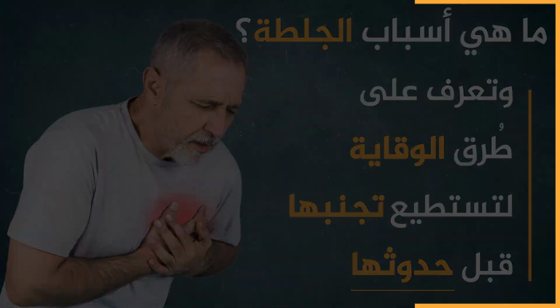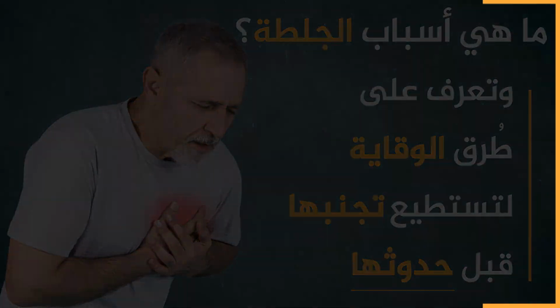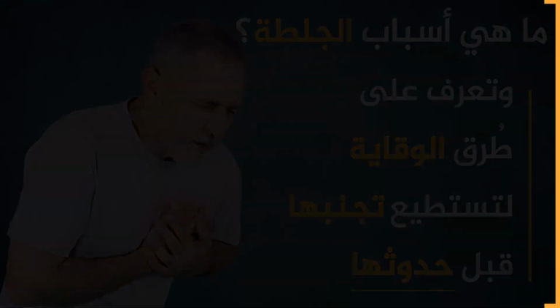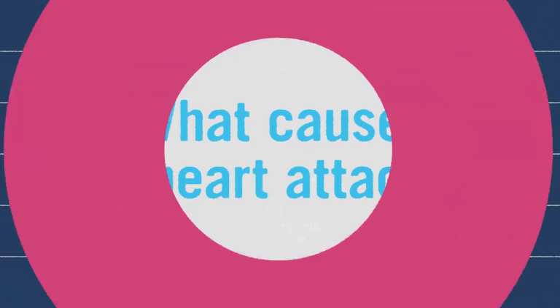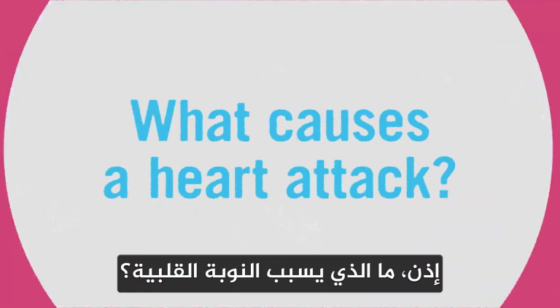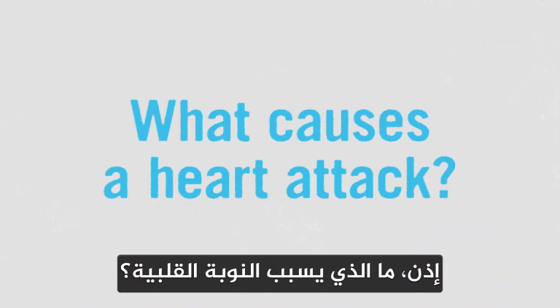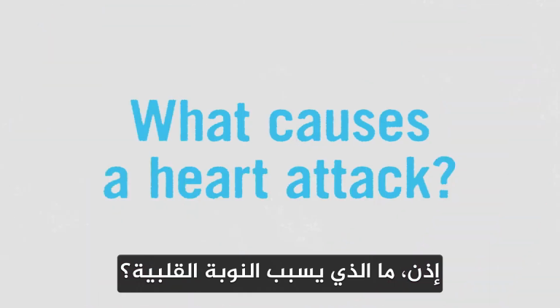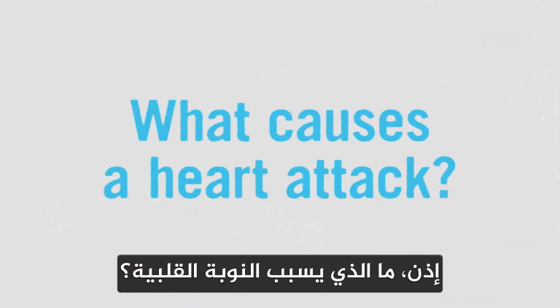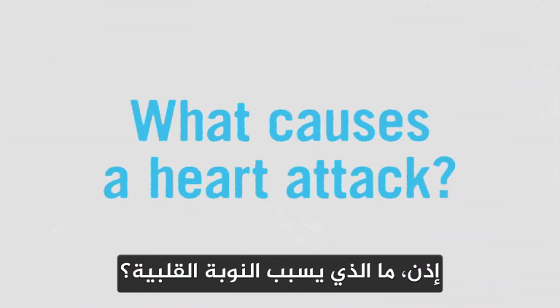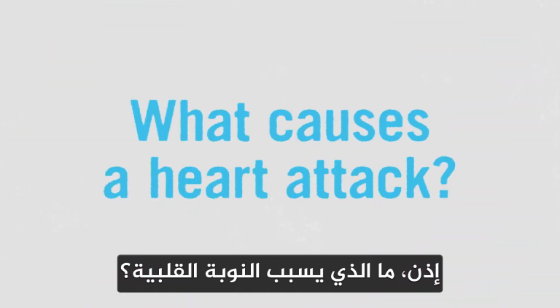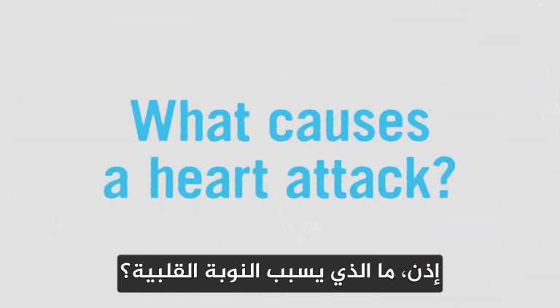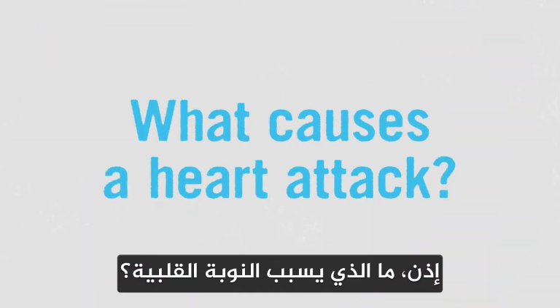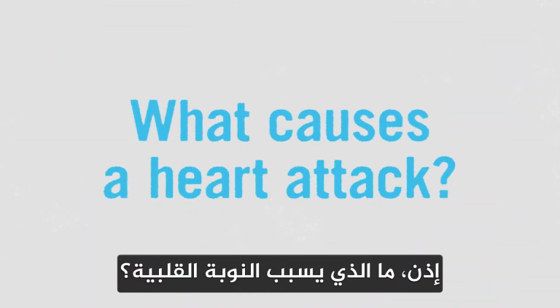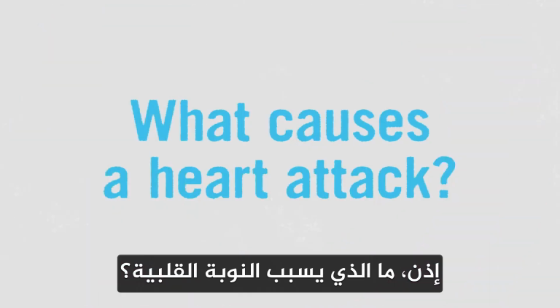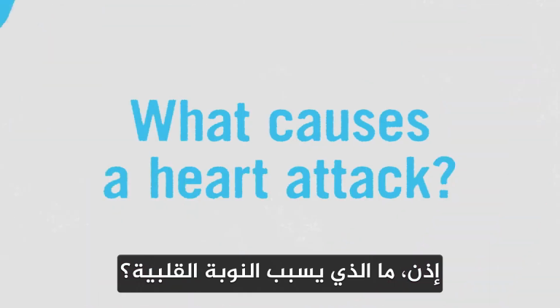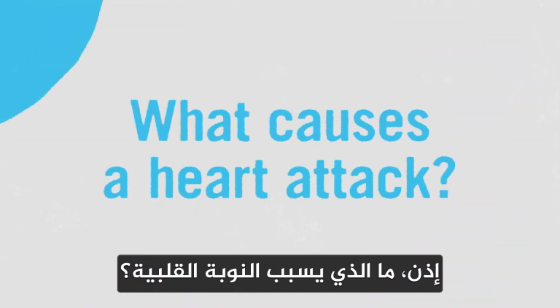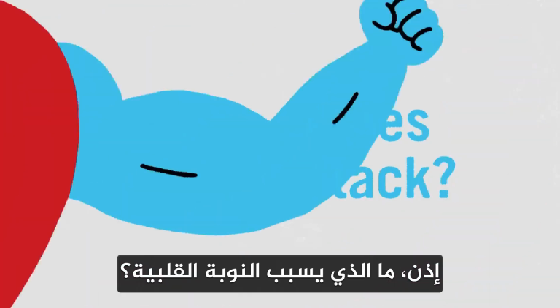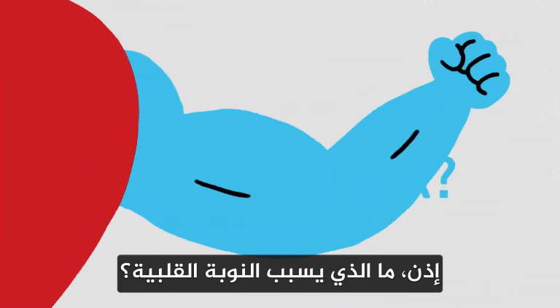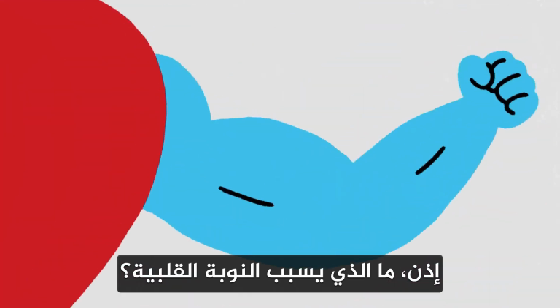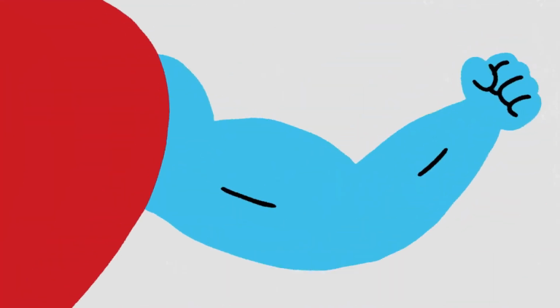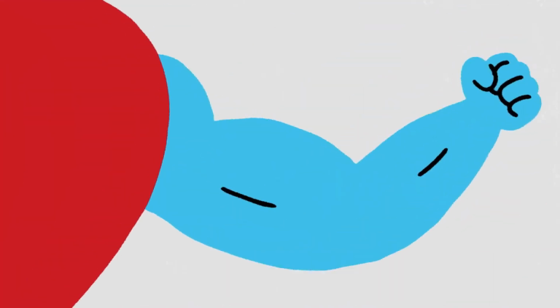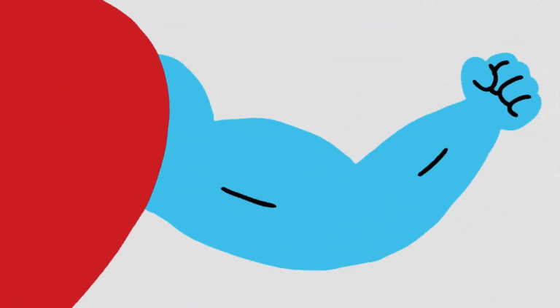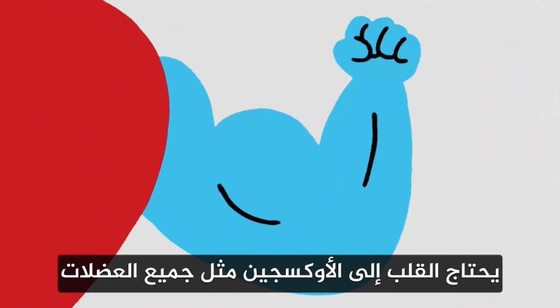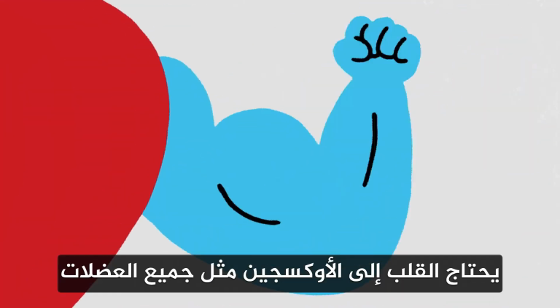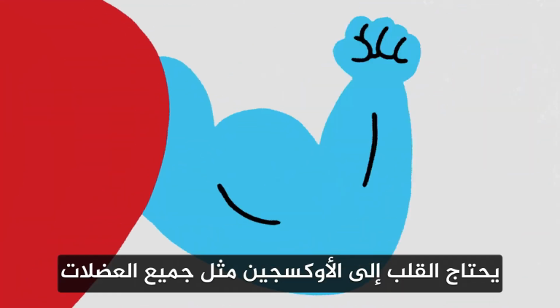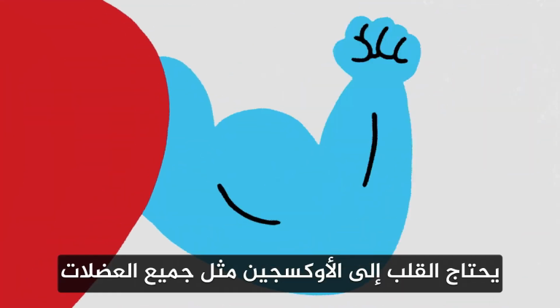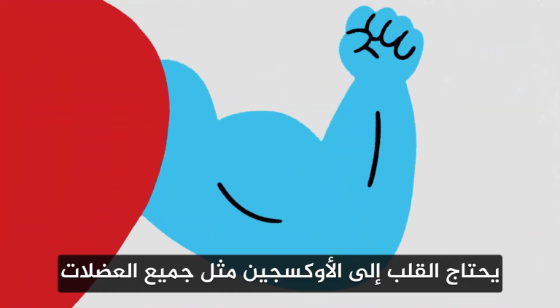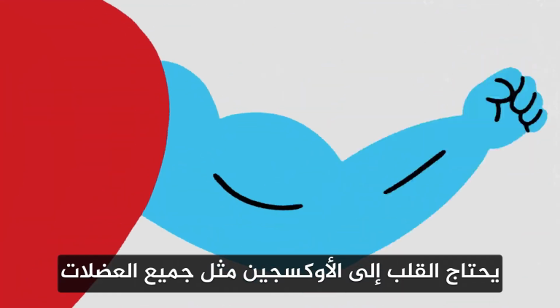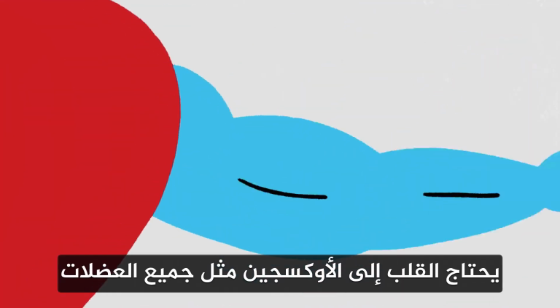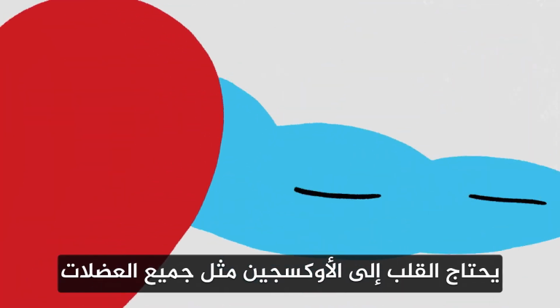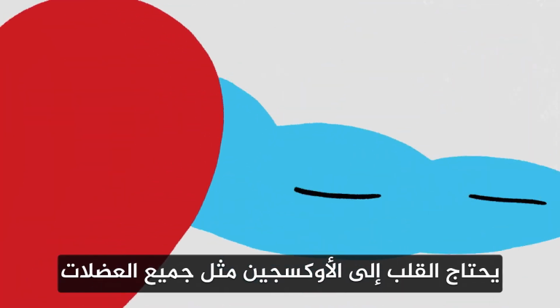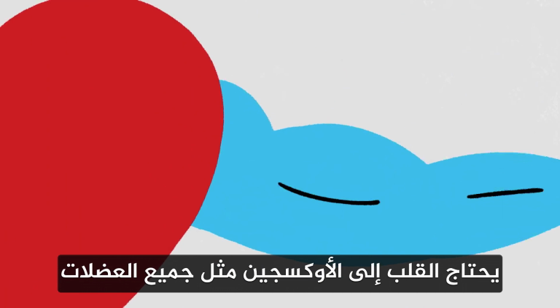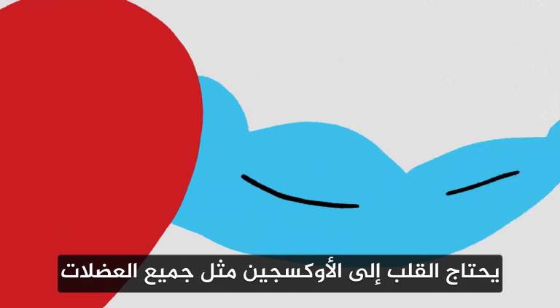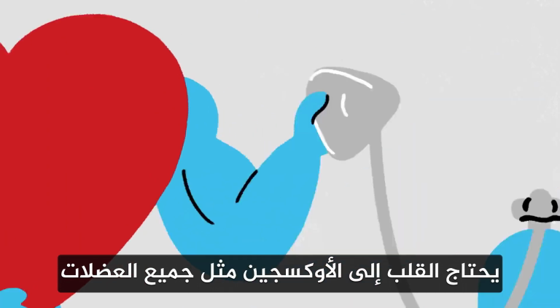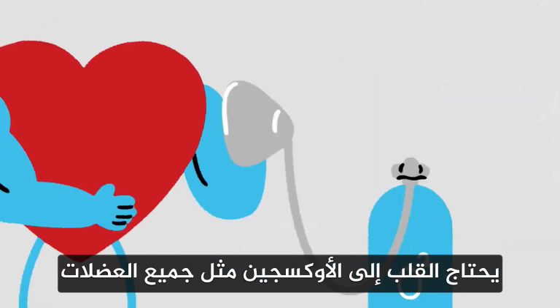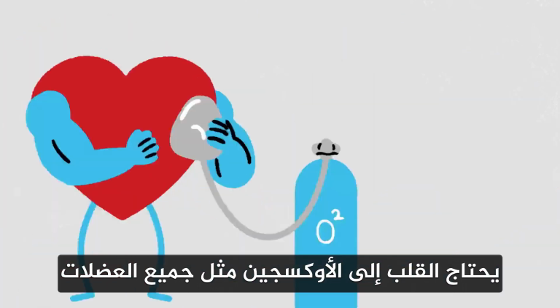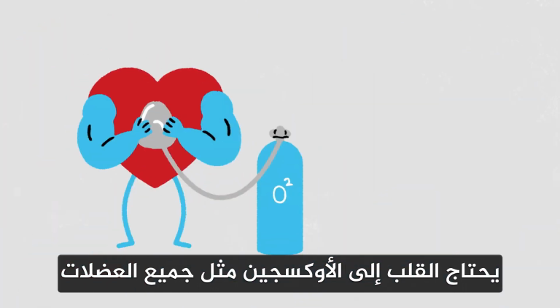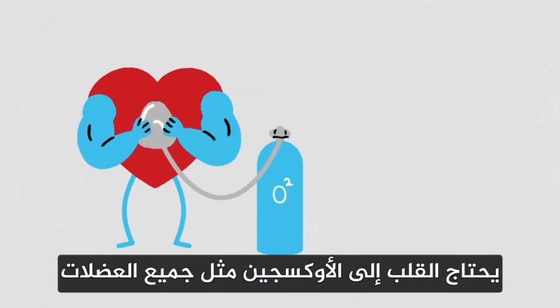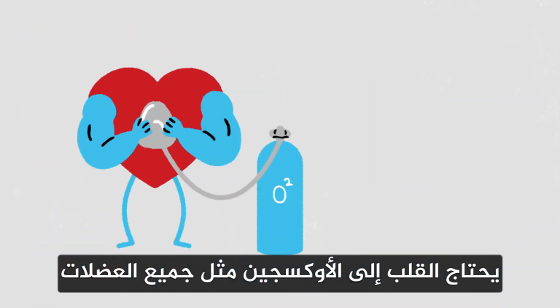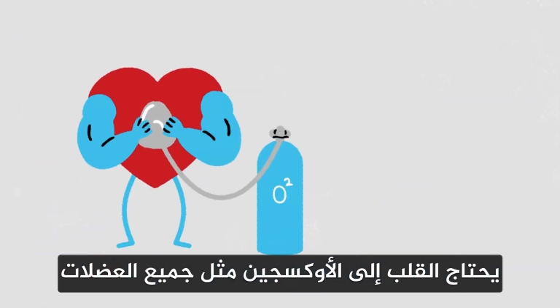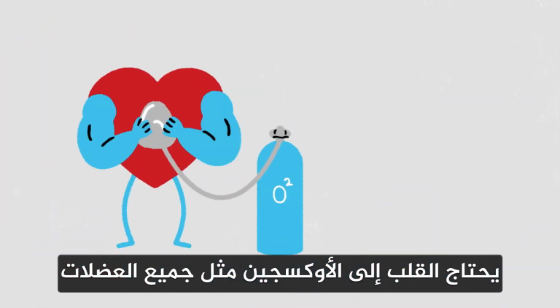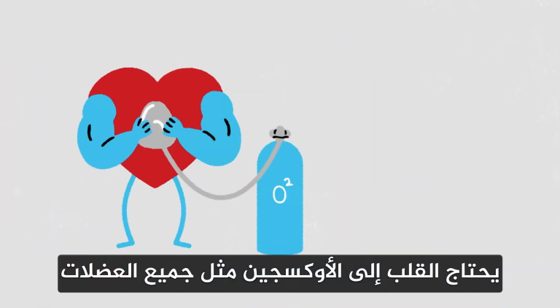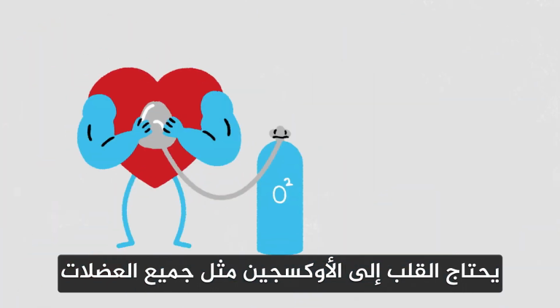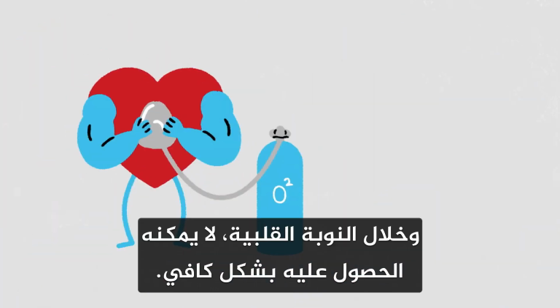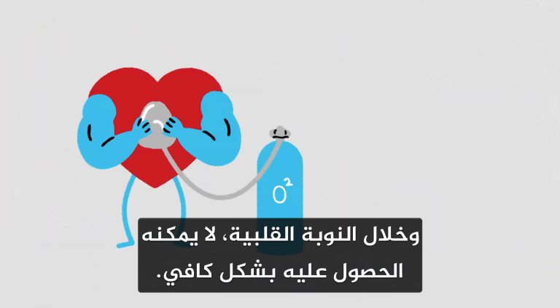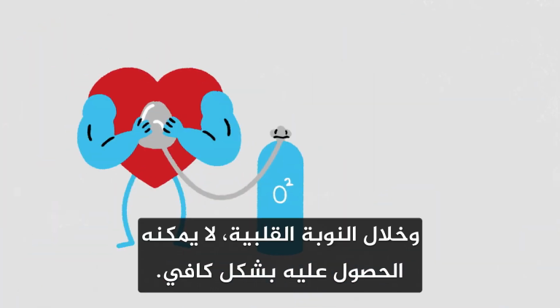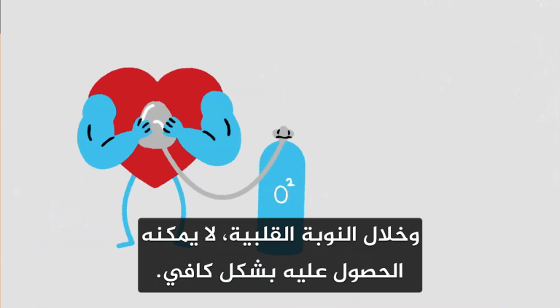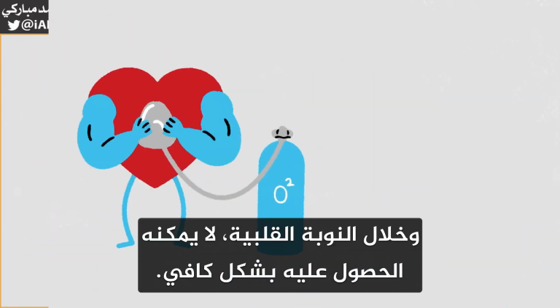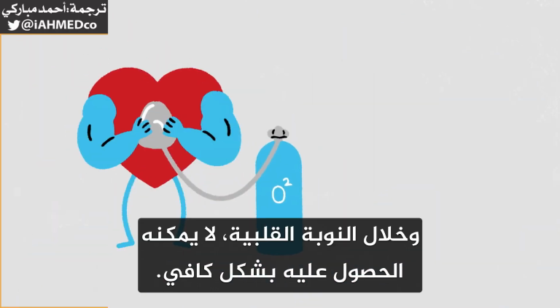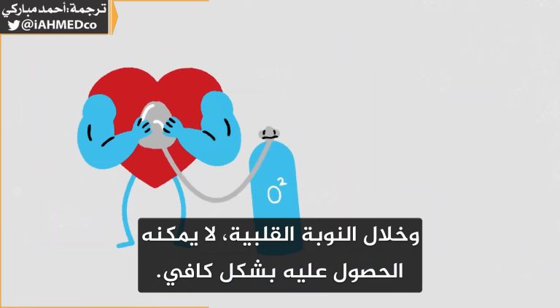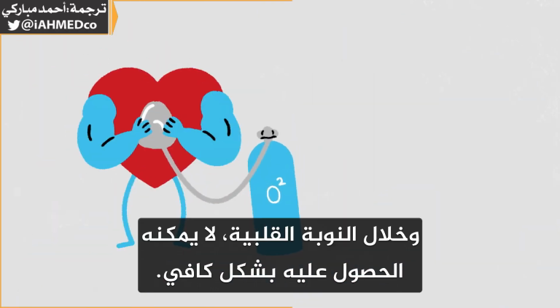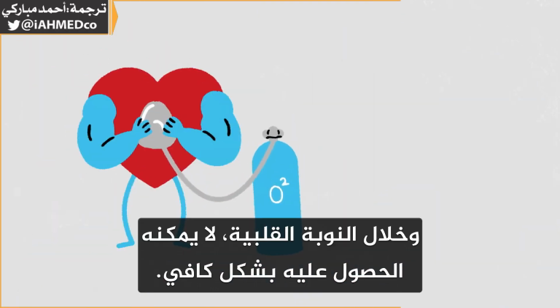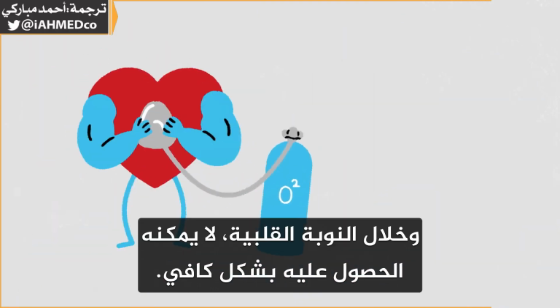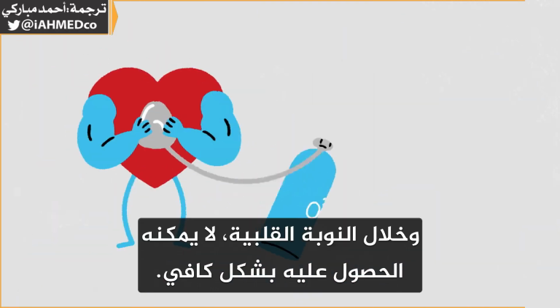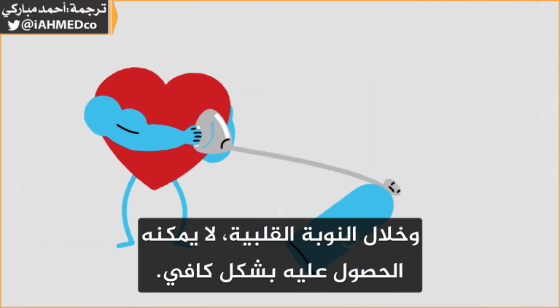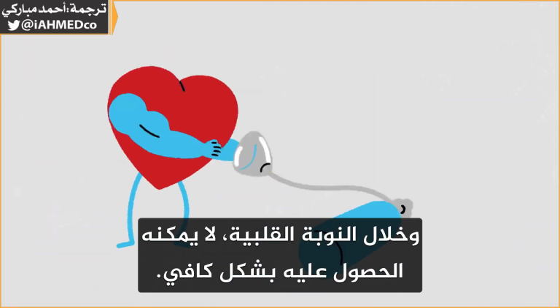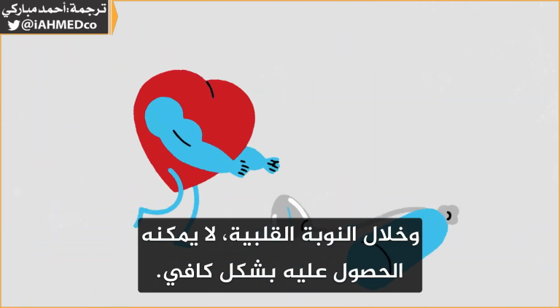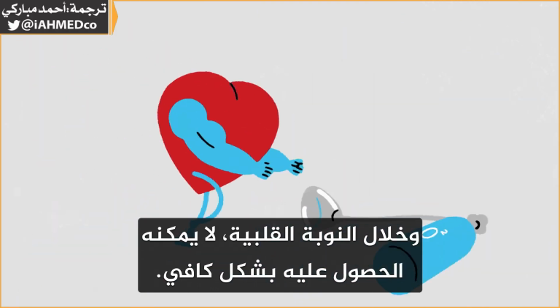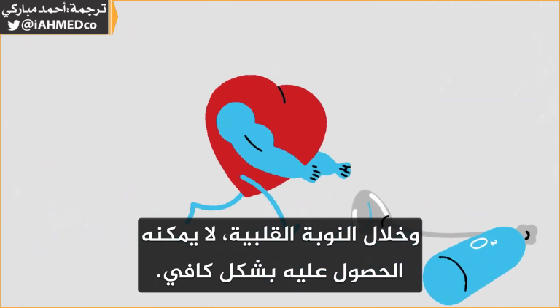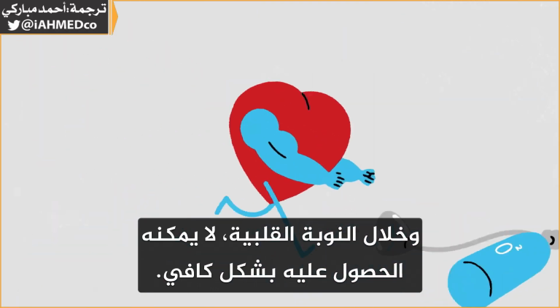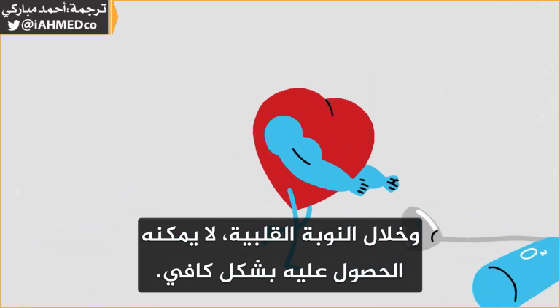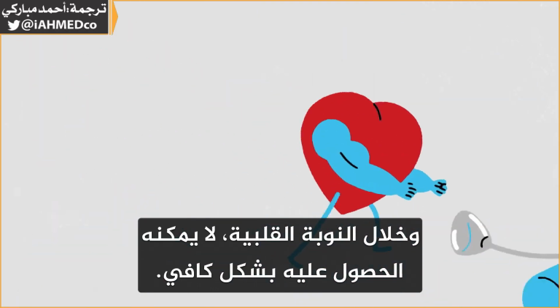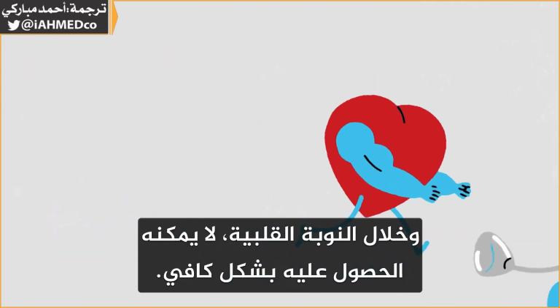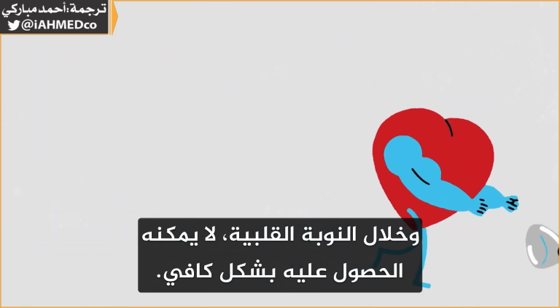What causes a heart attack? Like all muscles, the heart needs oxygen, and during a heart attack, it can't get enough.